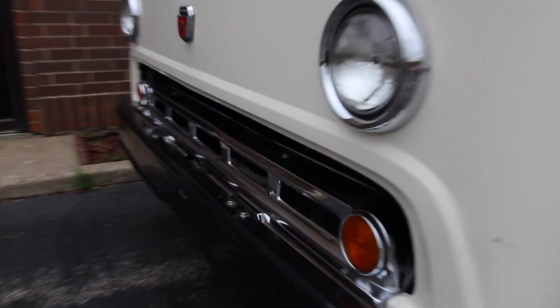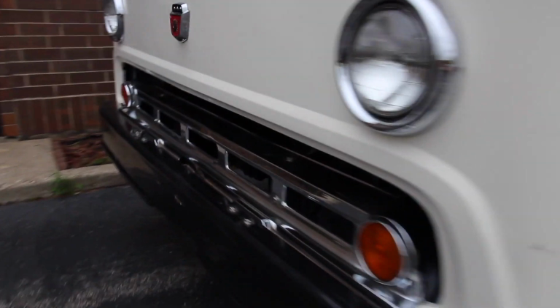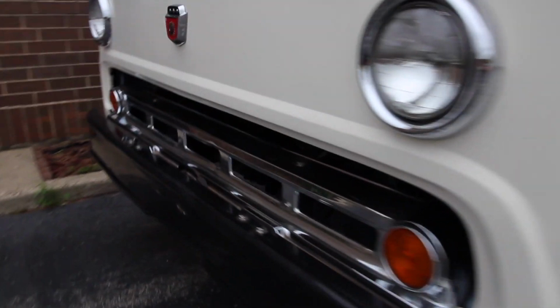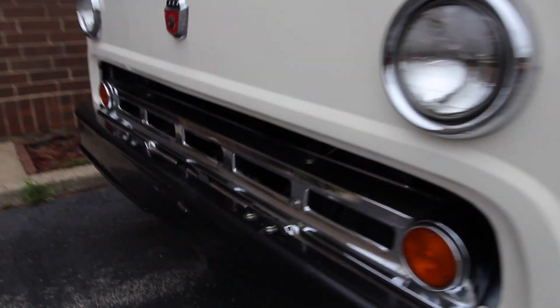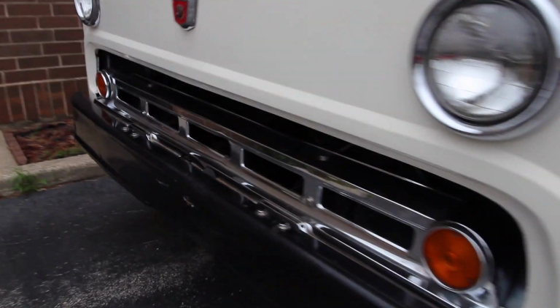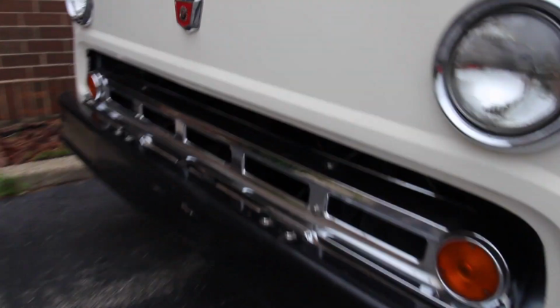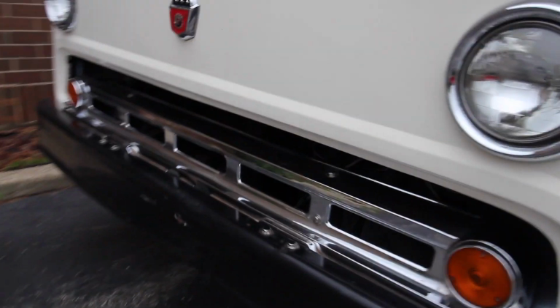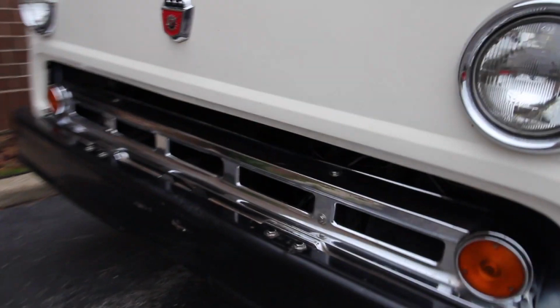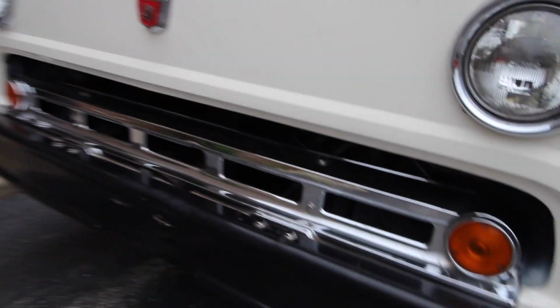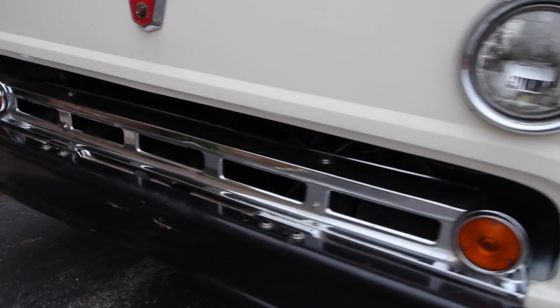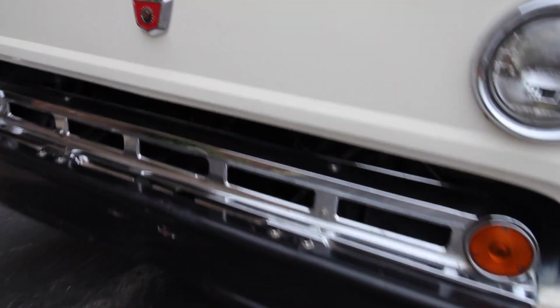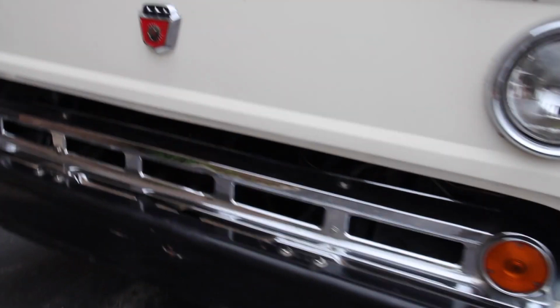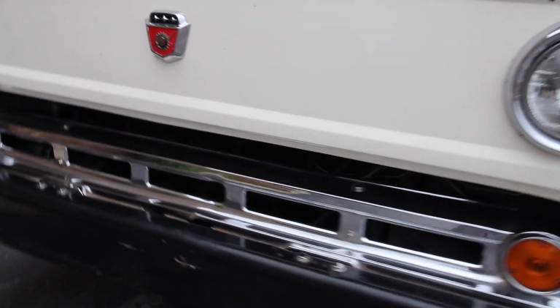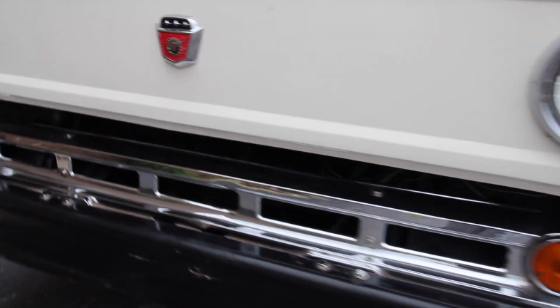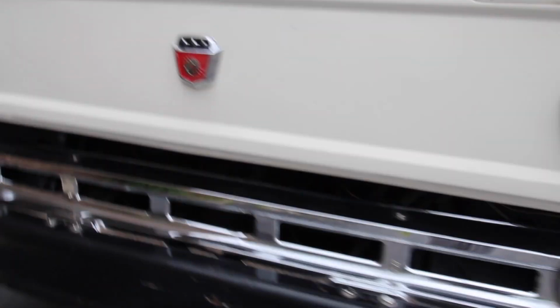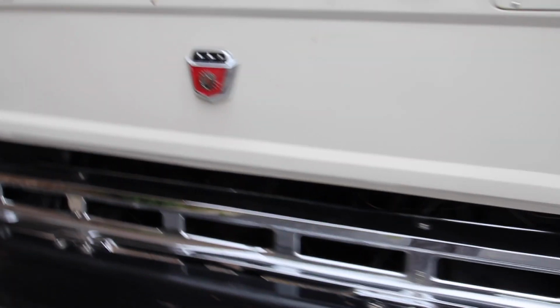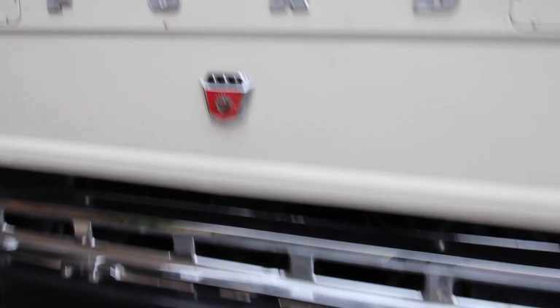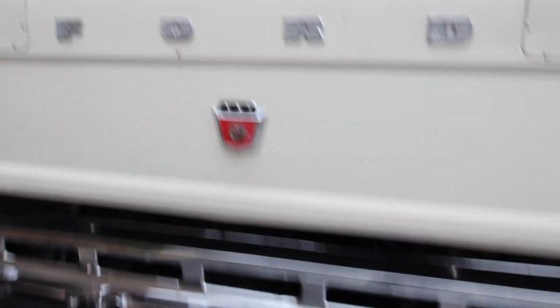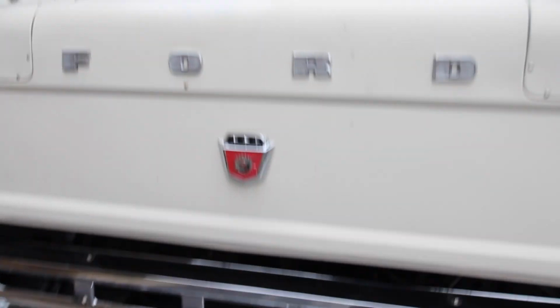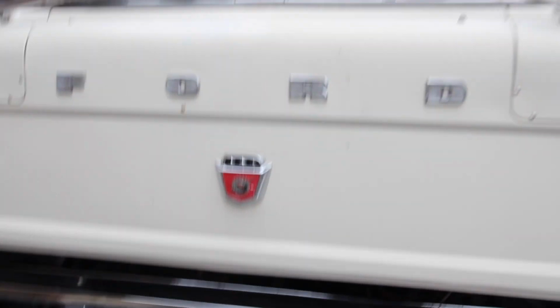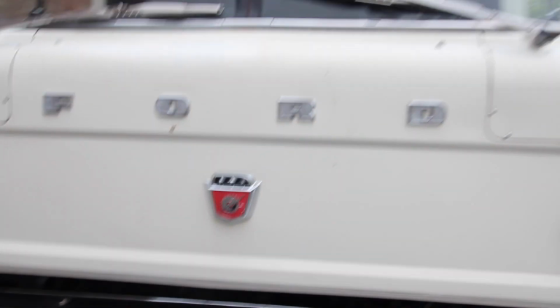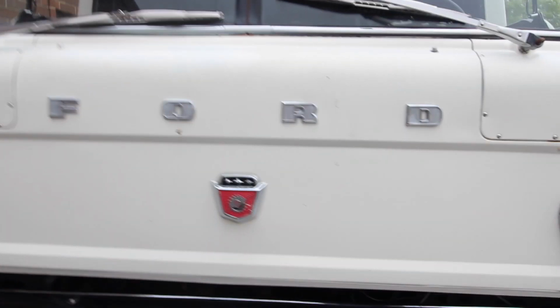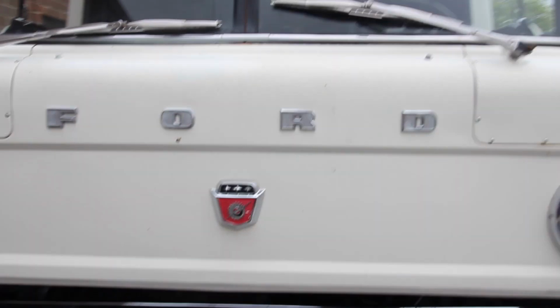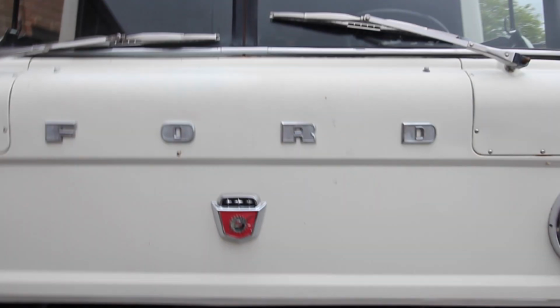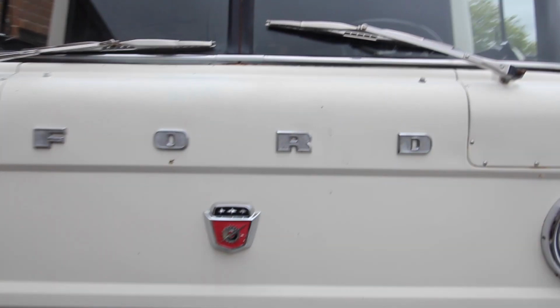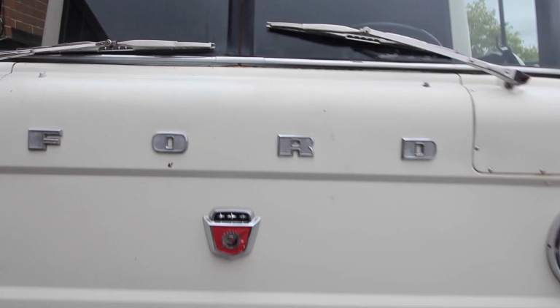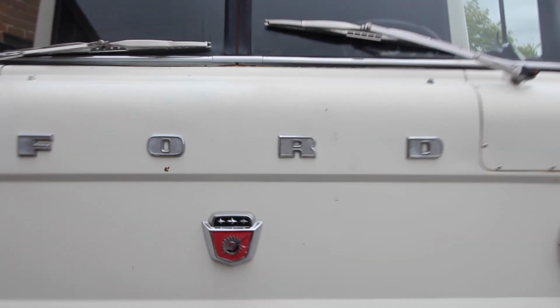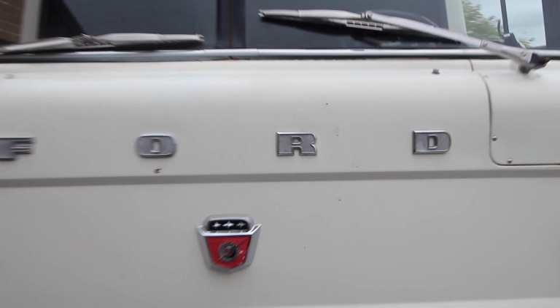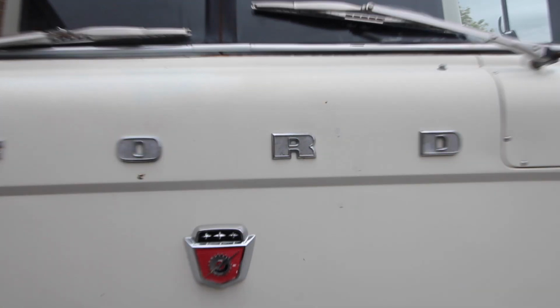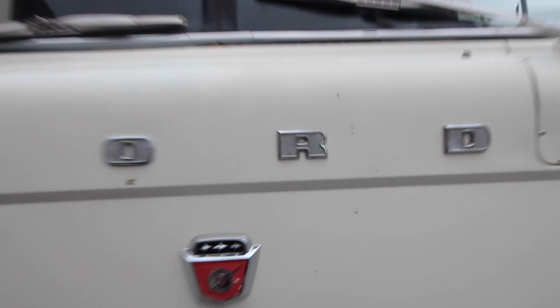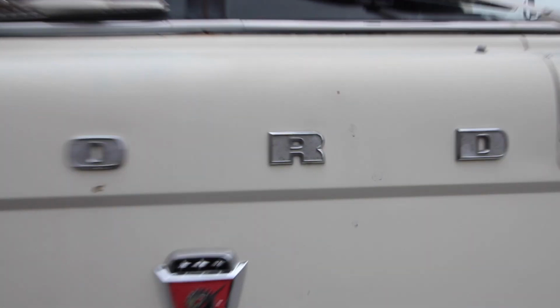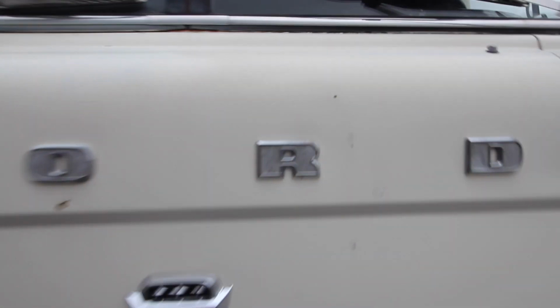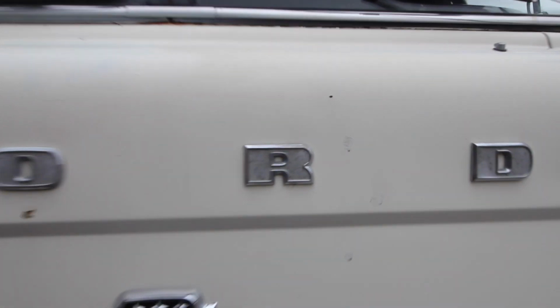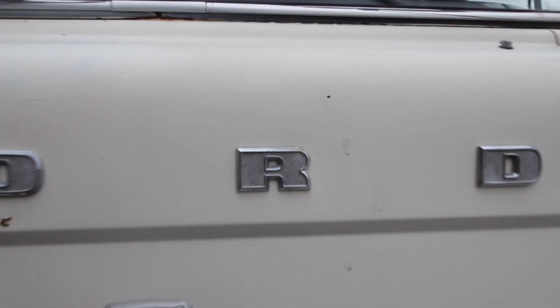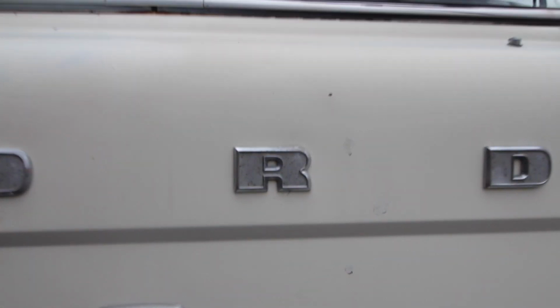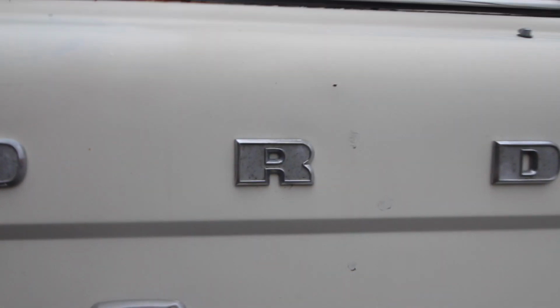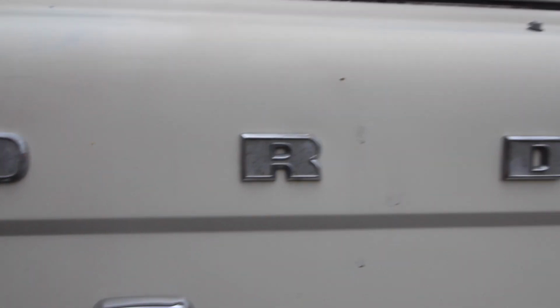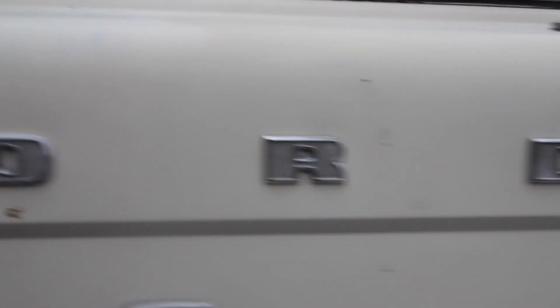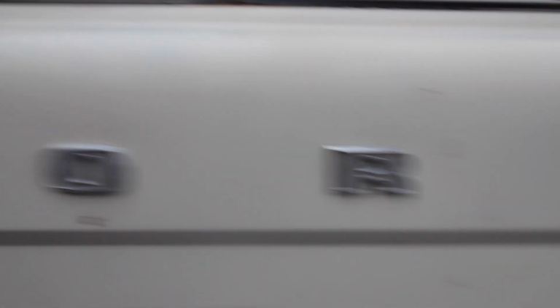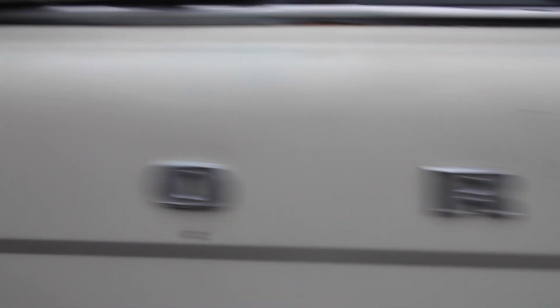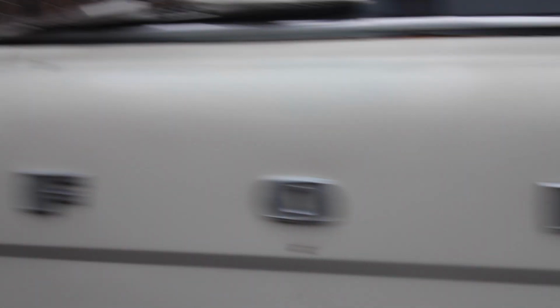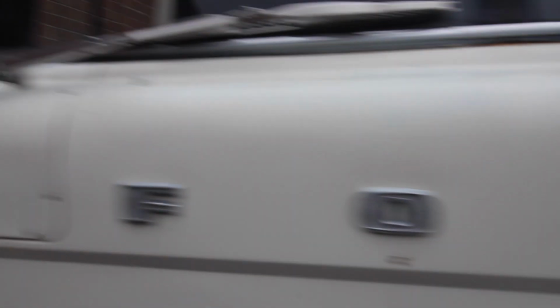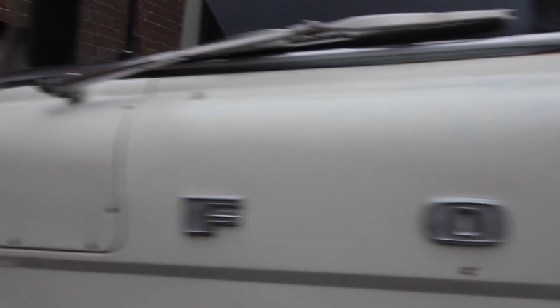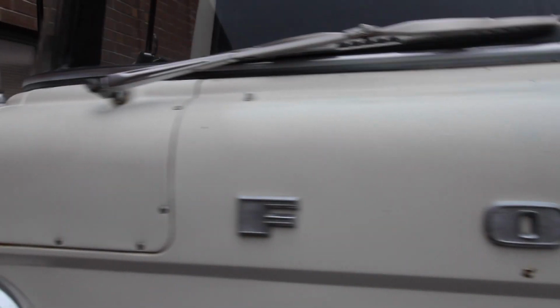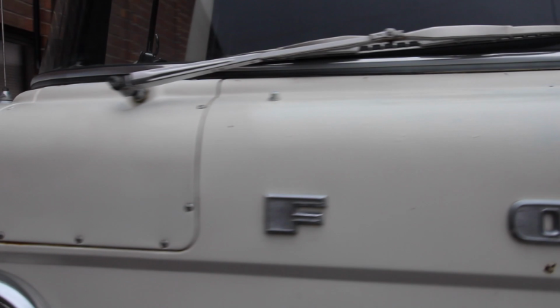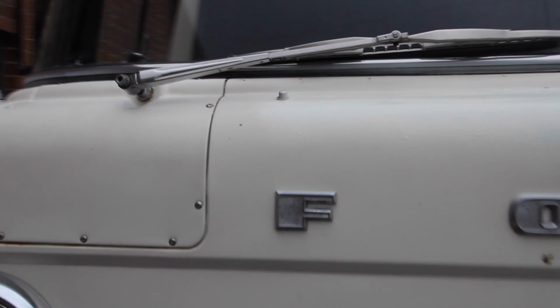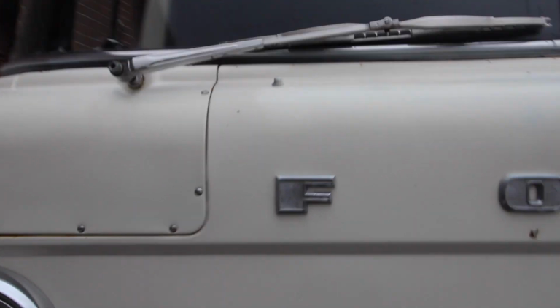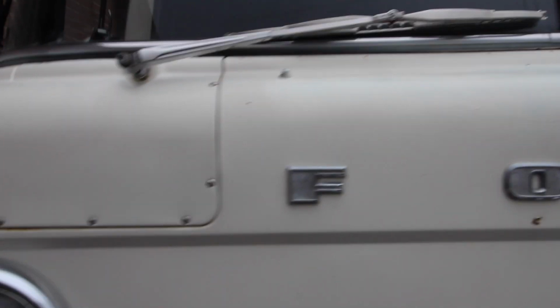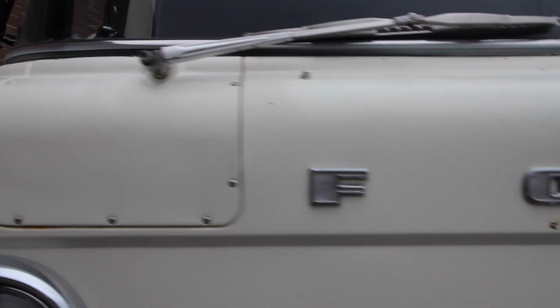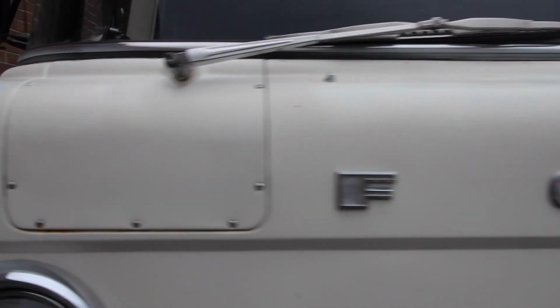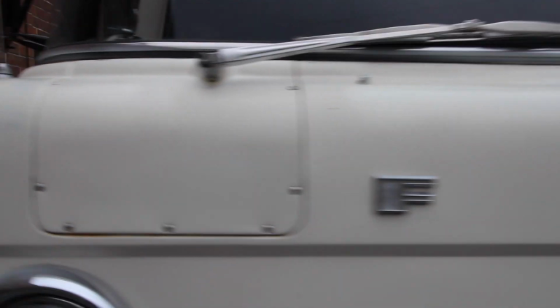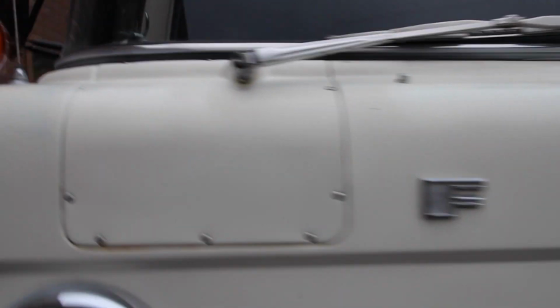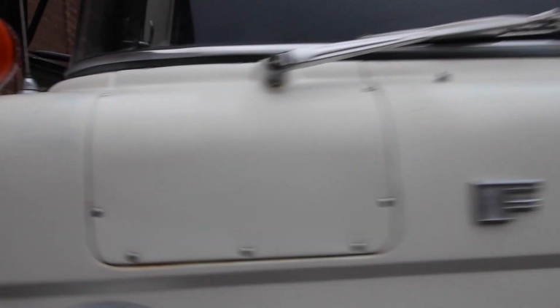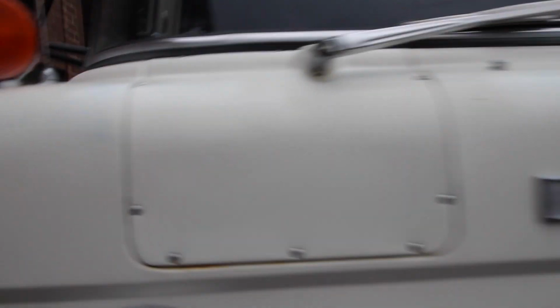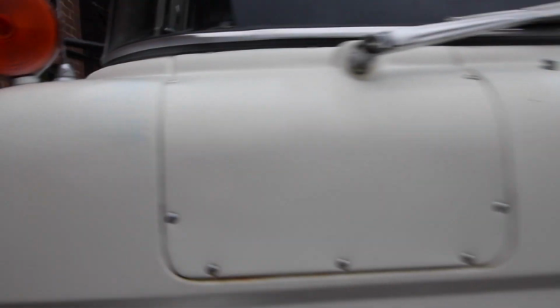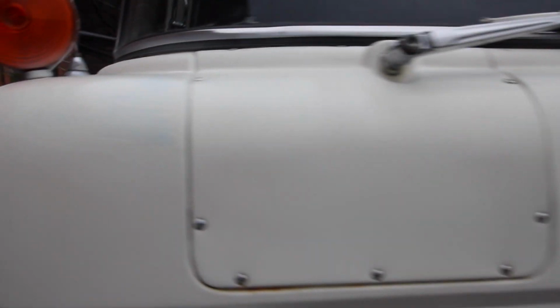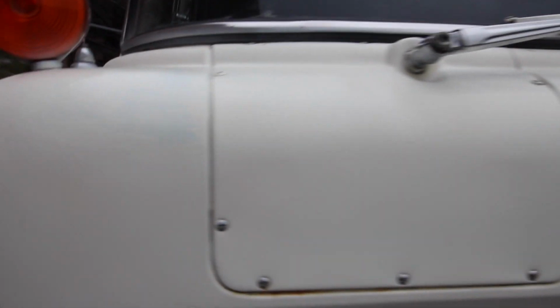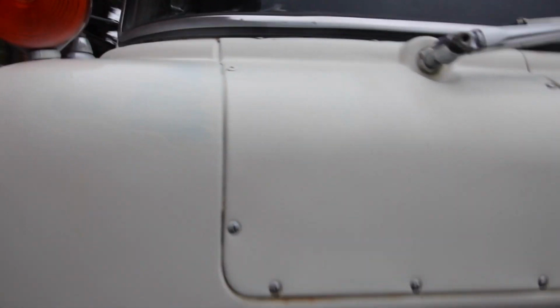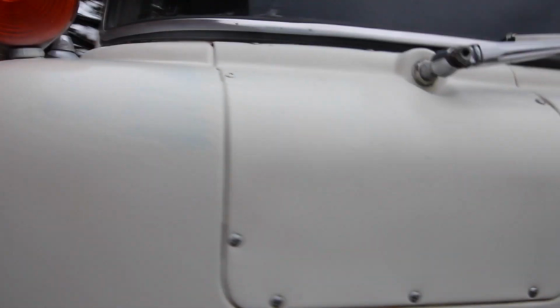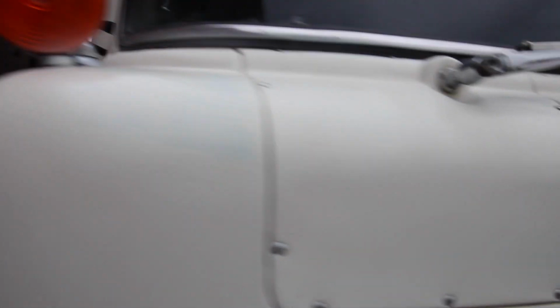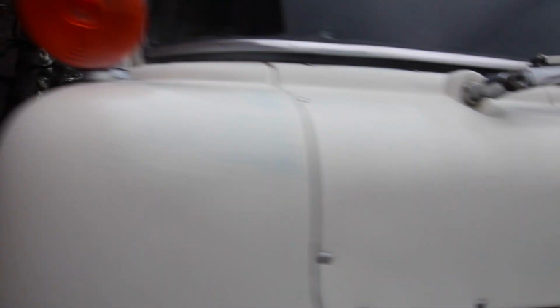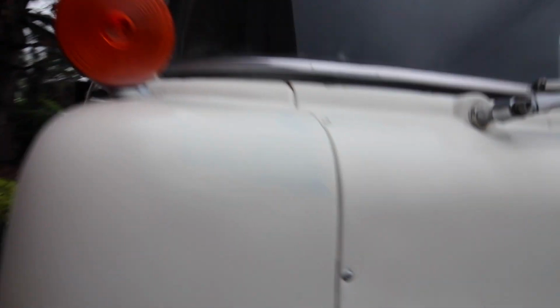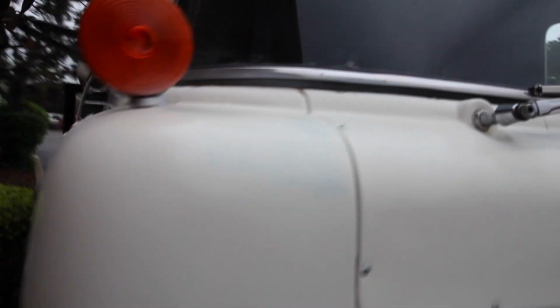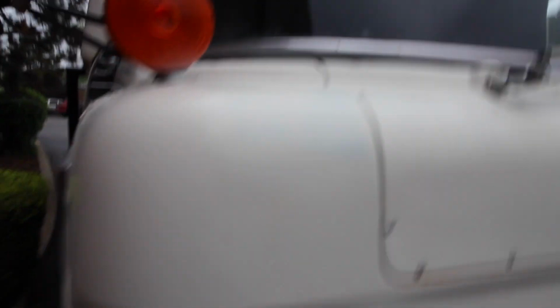It's a factory V8 292 Y-block motor. Bear with me if I'm all over the place as I show the truck some more.